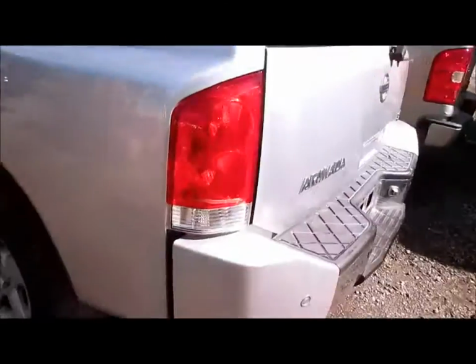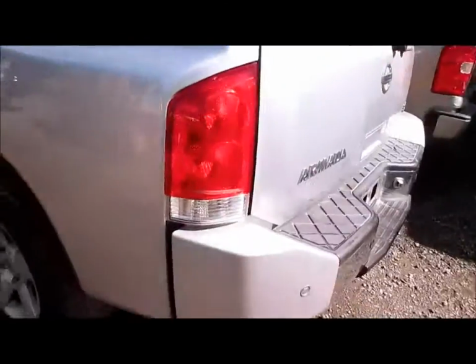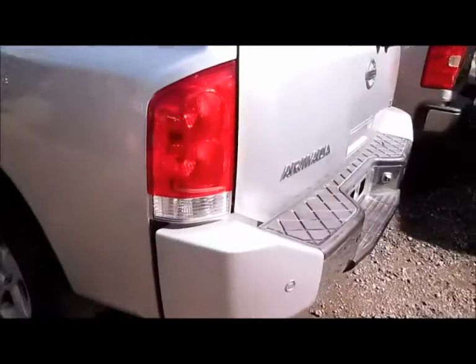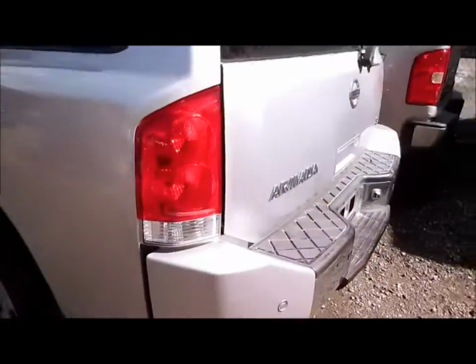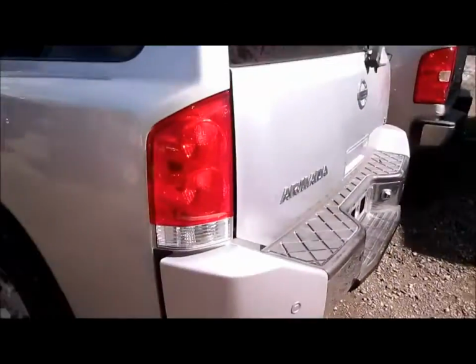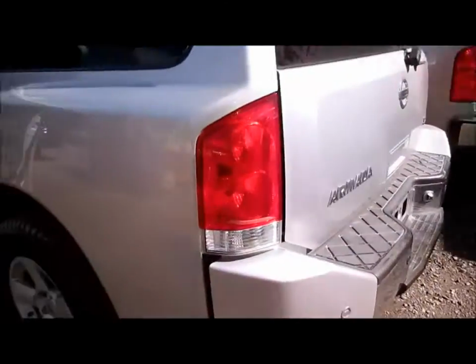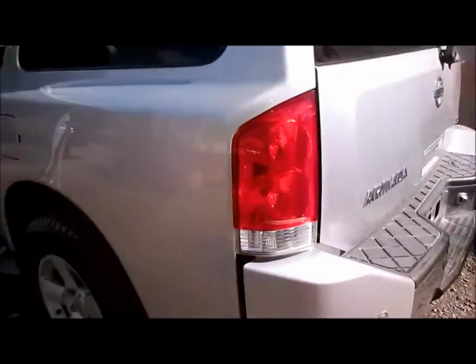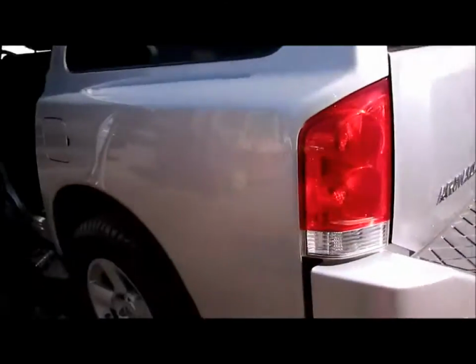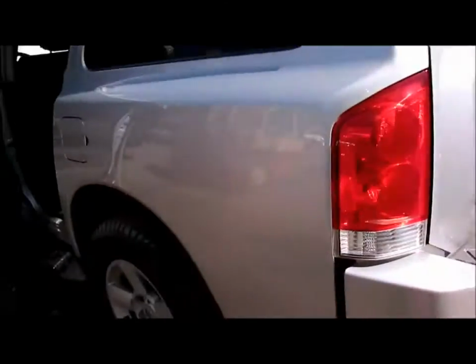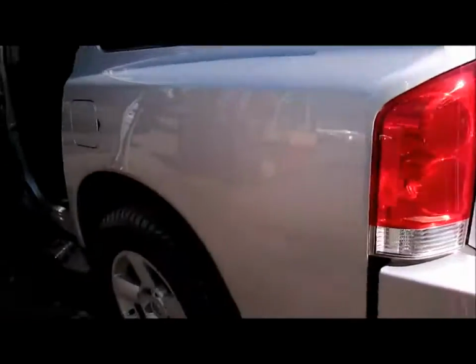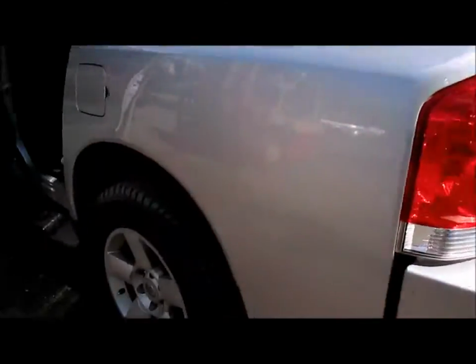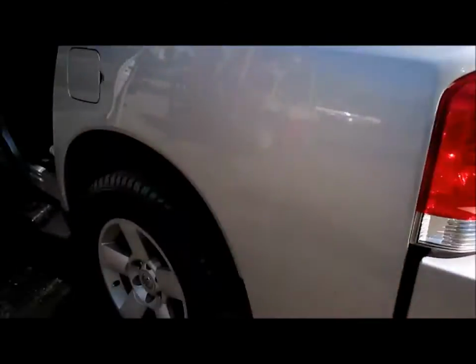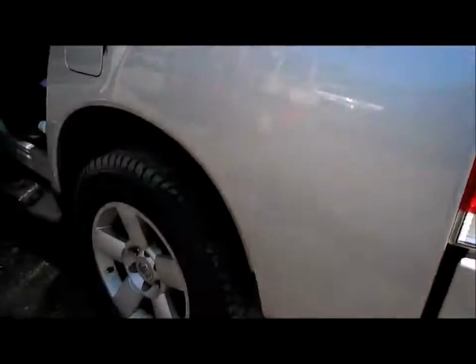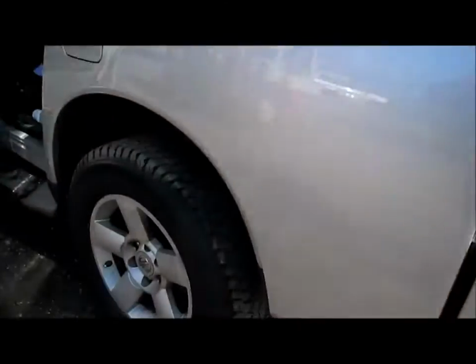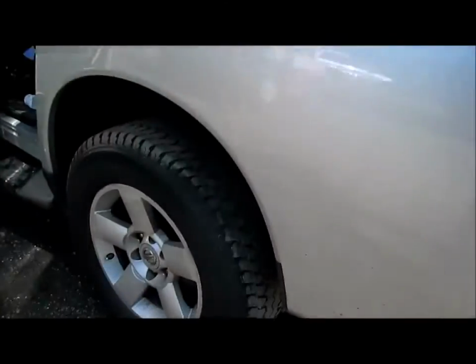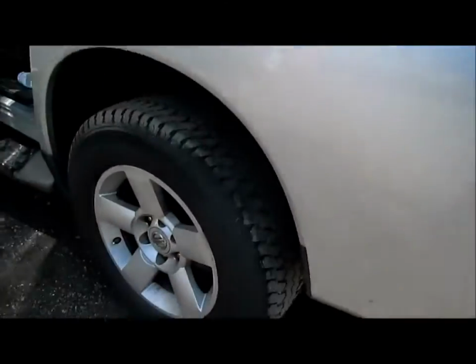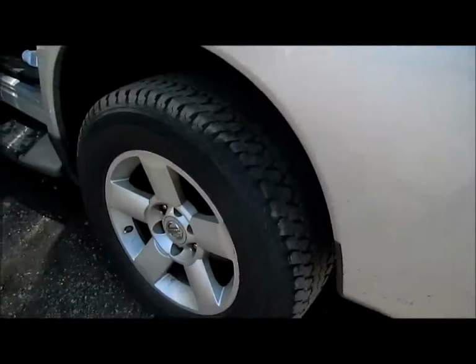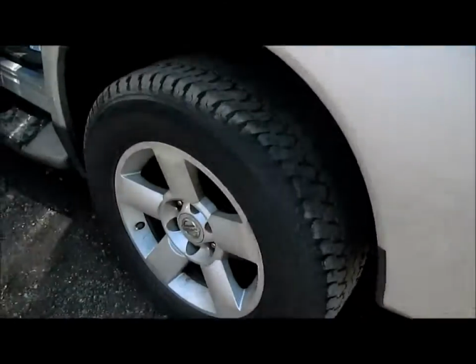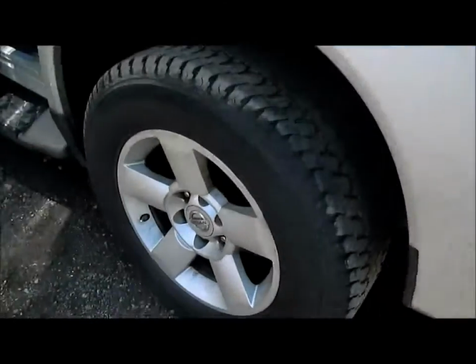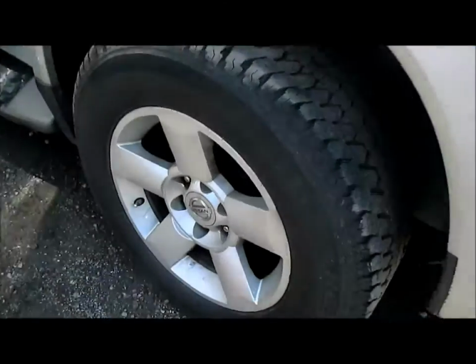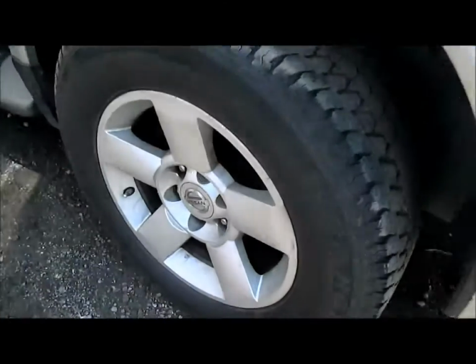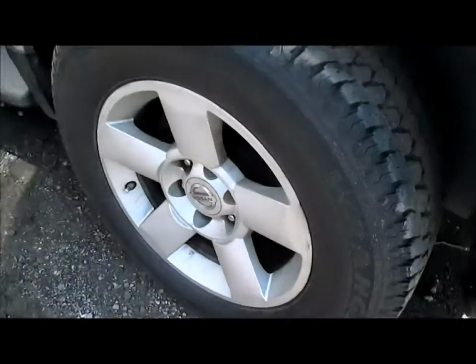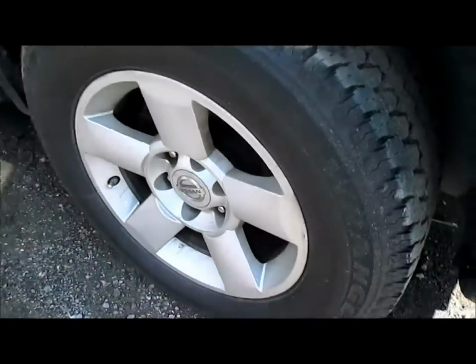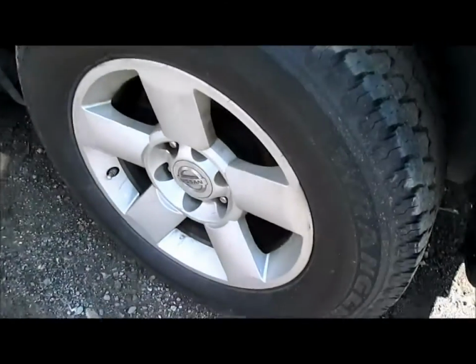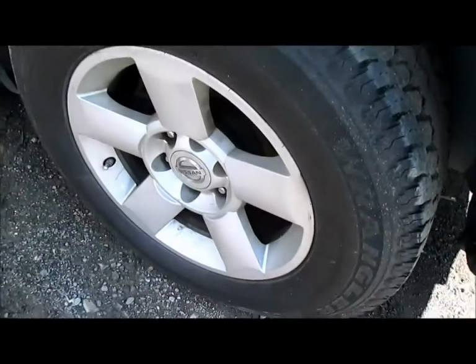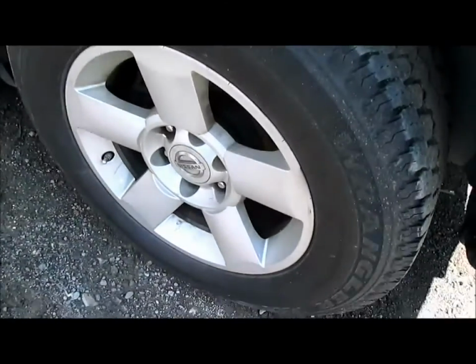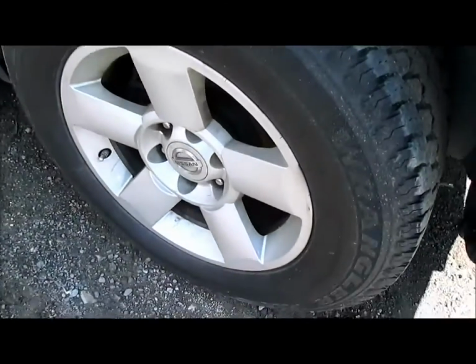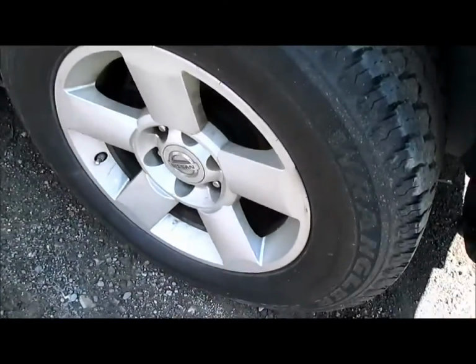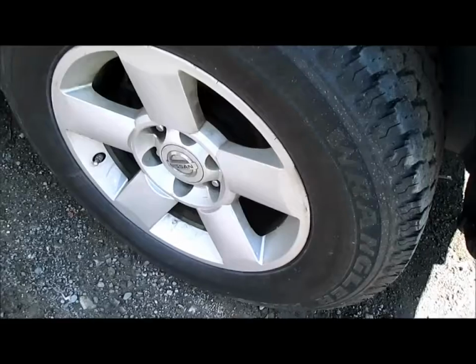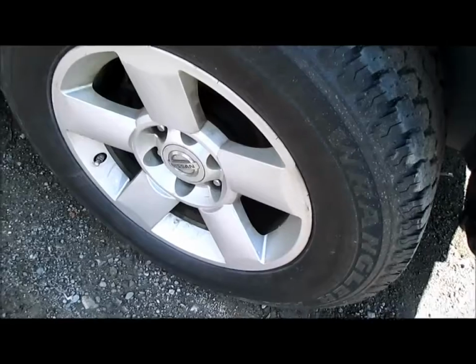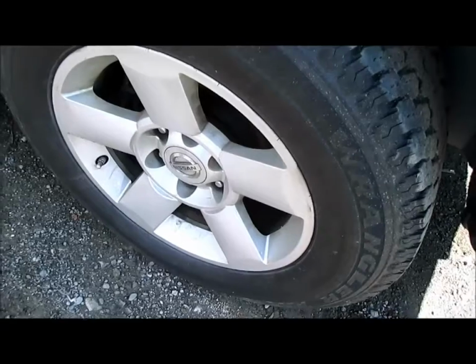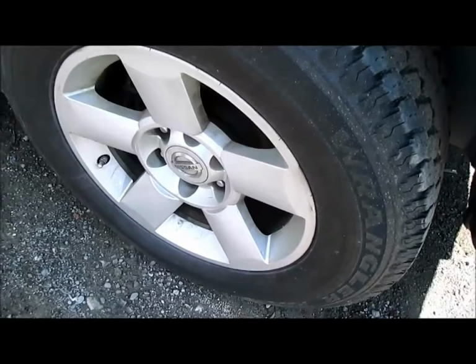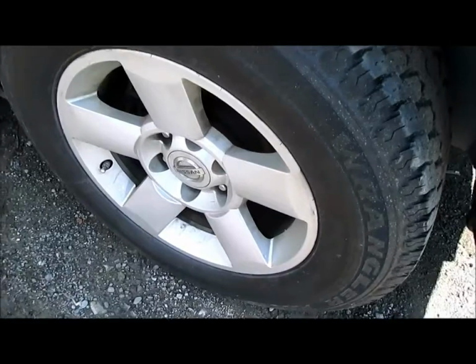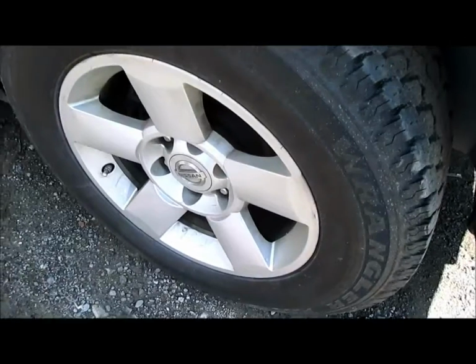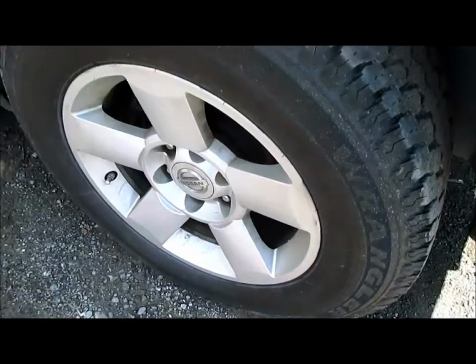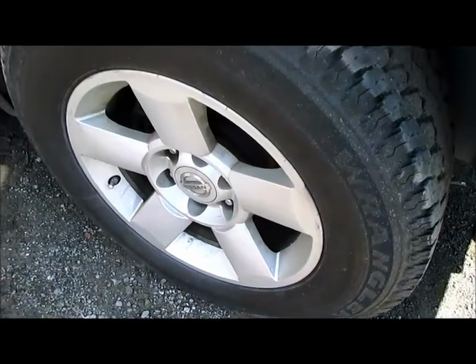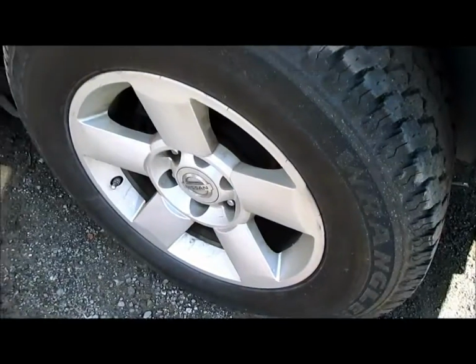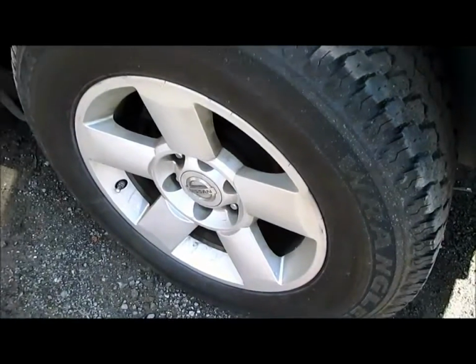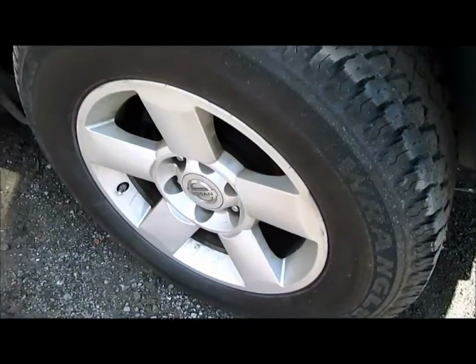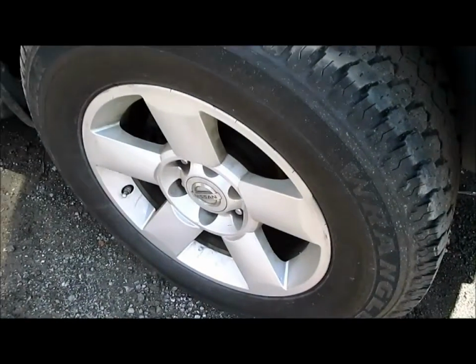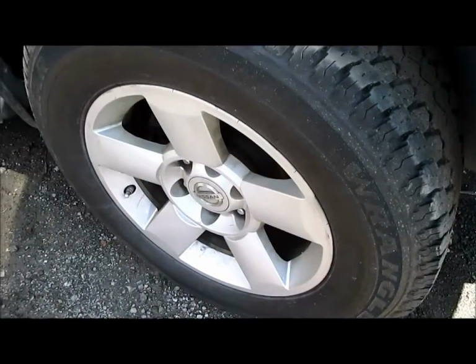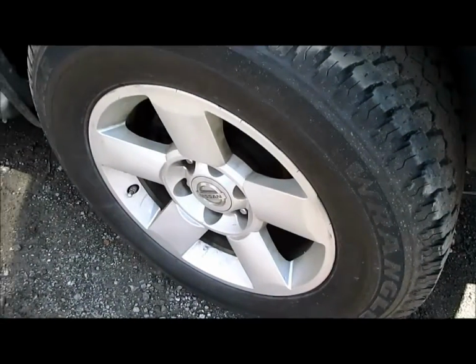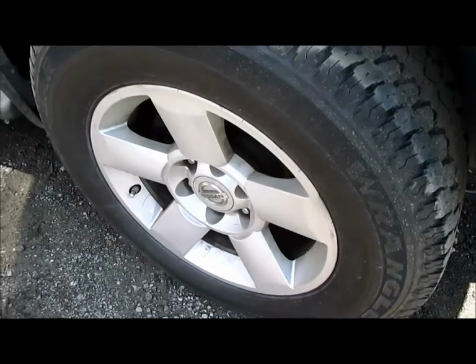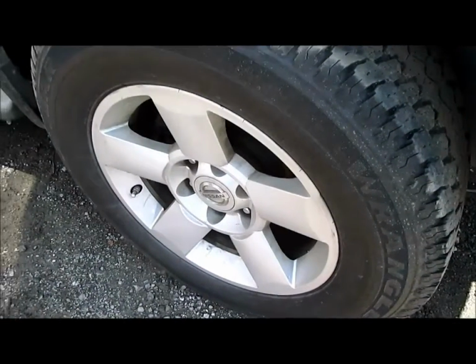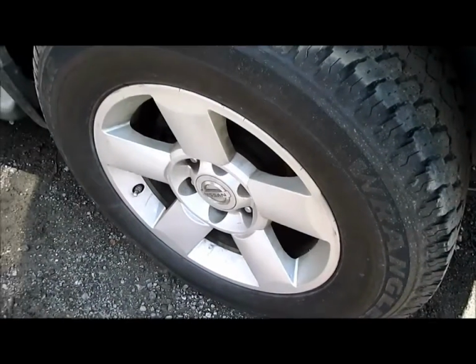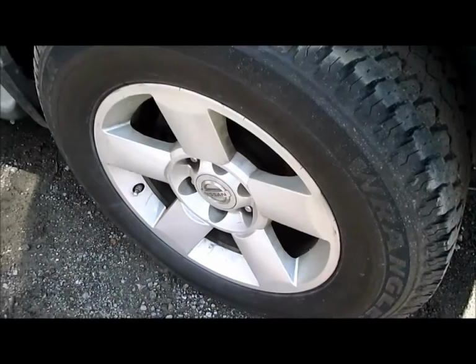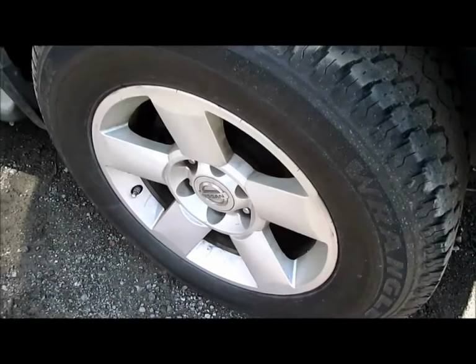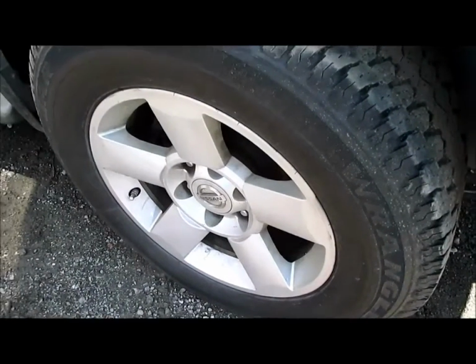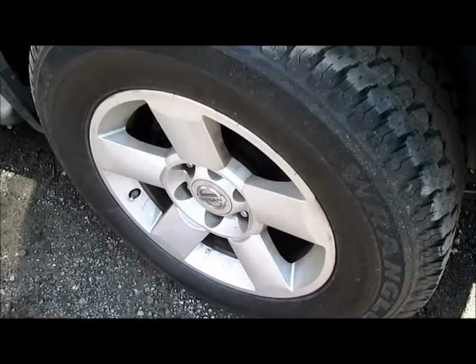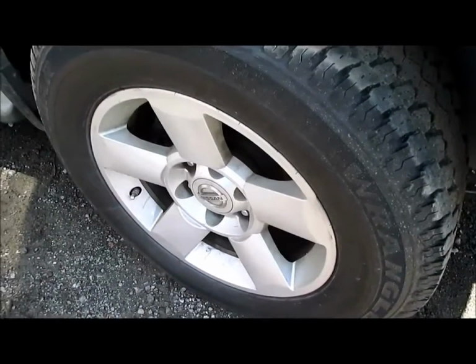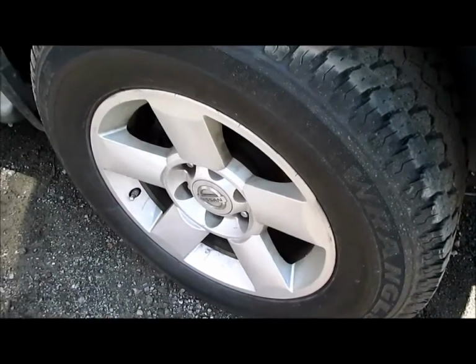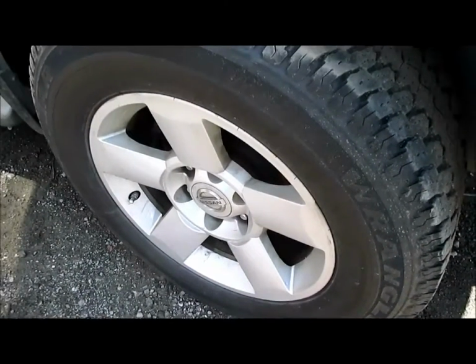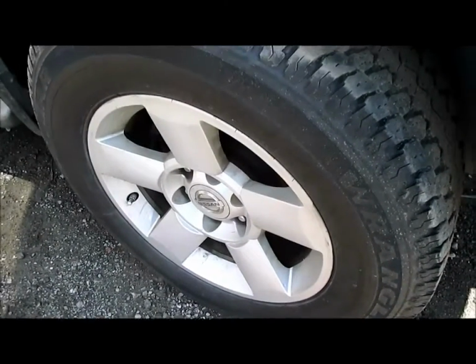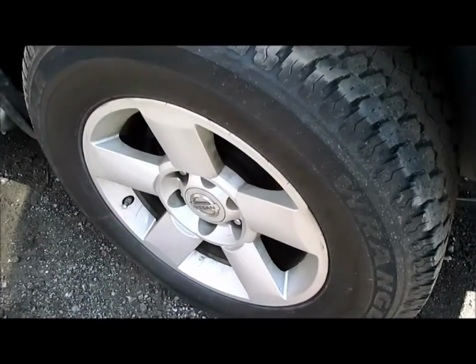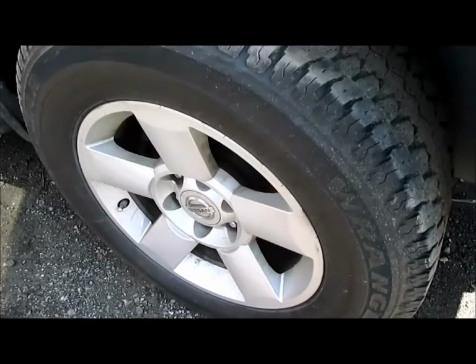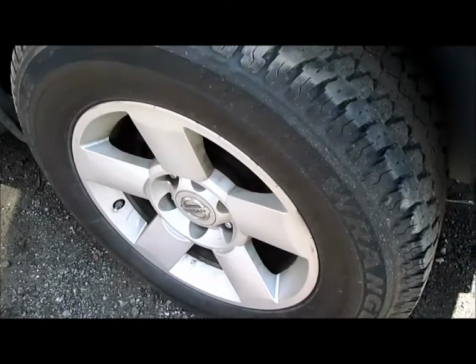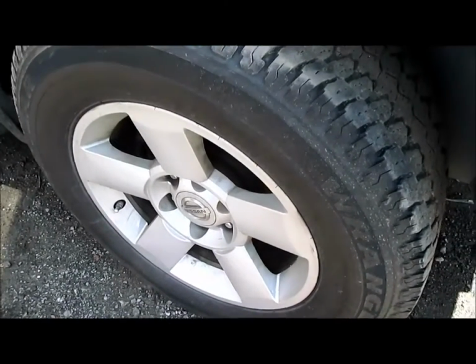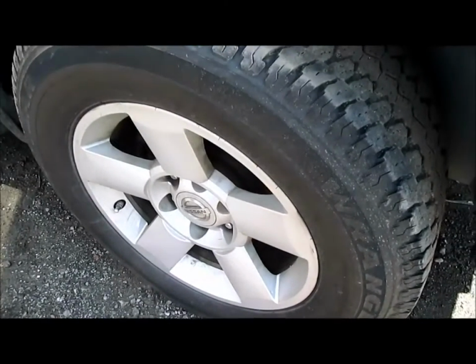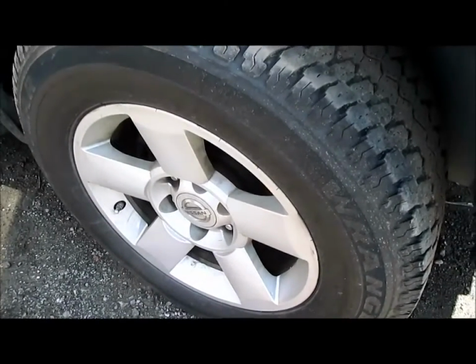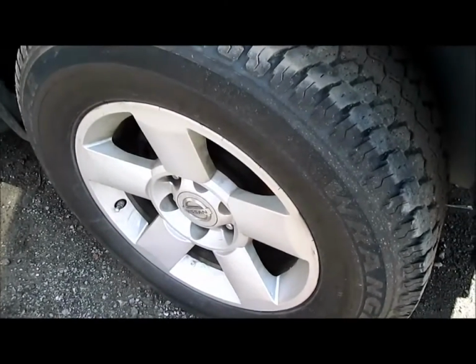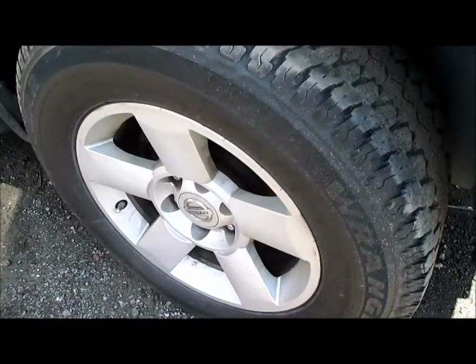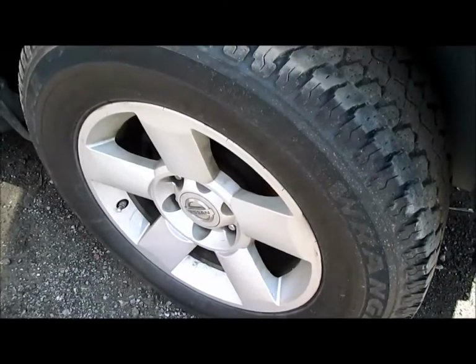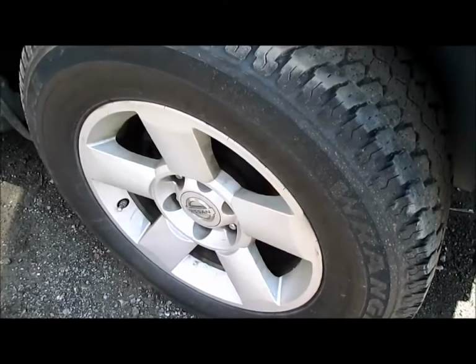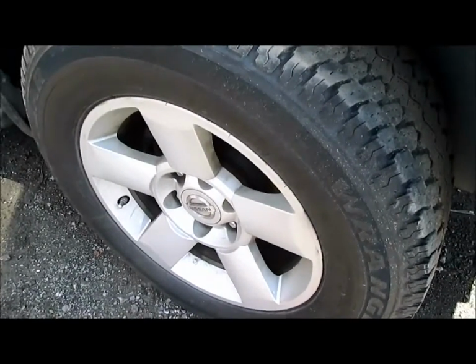There are also 18-inch wheels — we've got five of those wheels, and one of them comes with a nice, like-new tire.